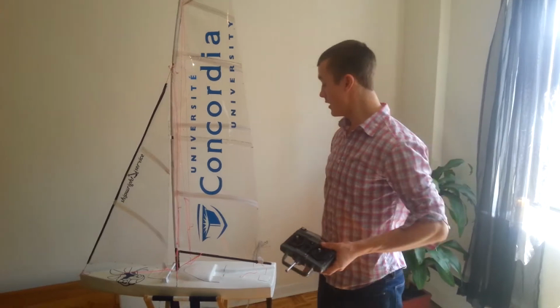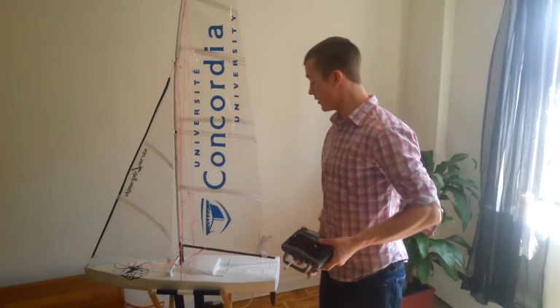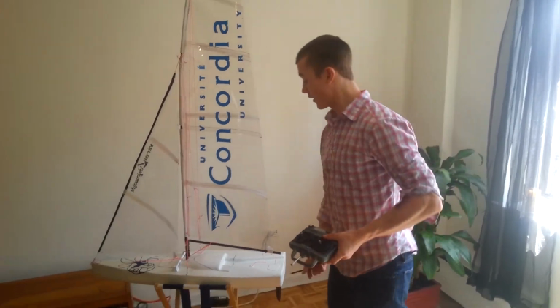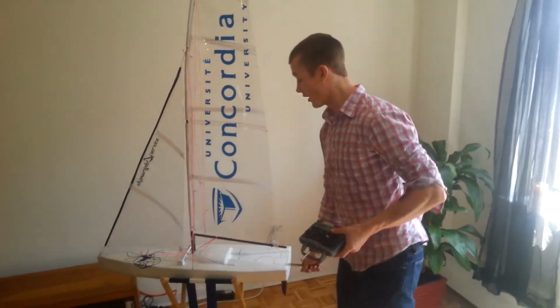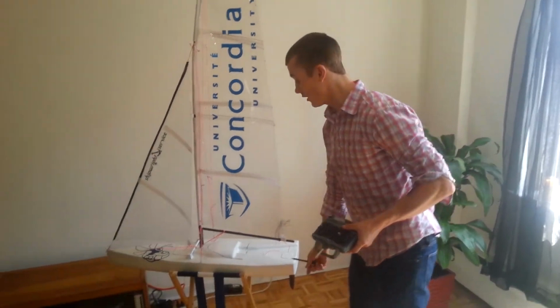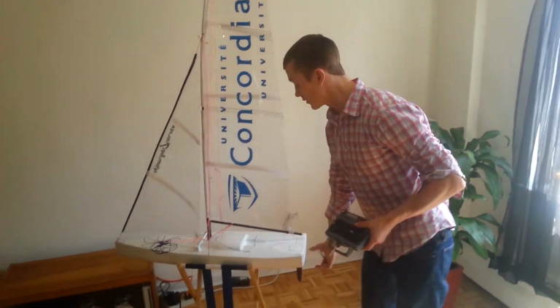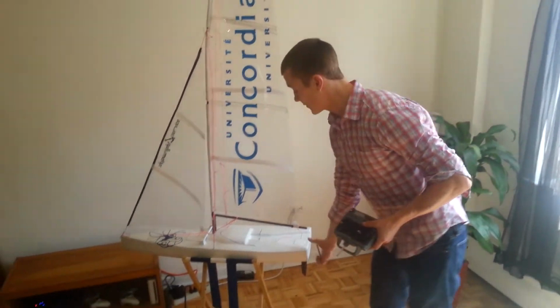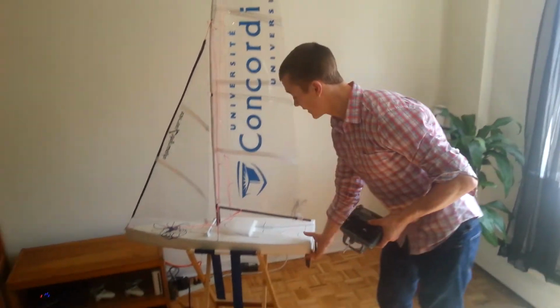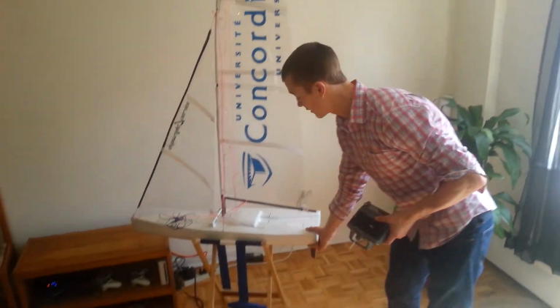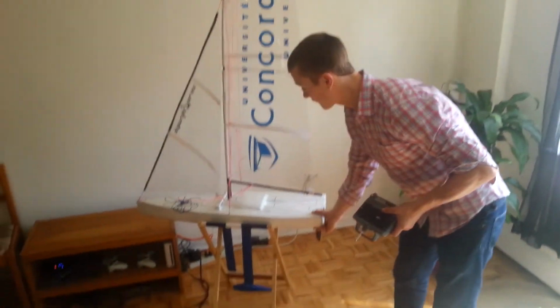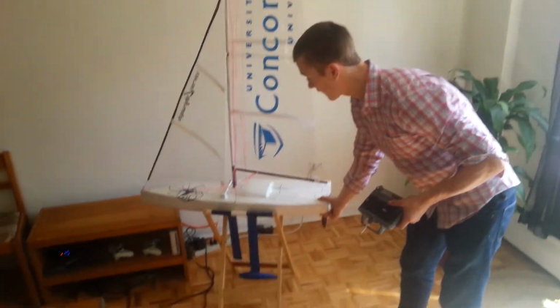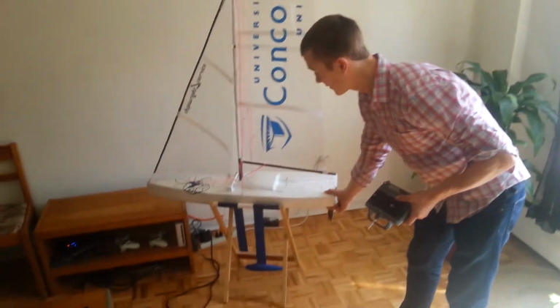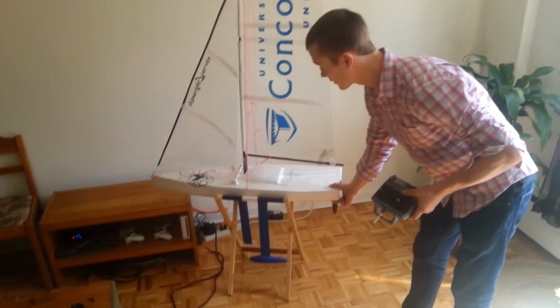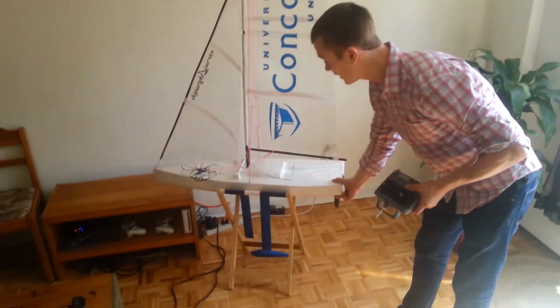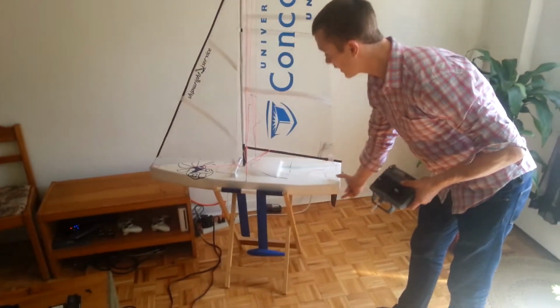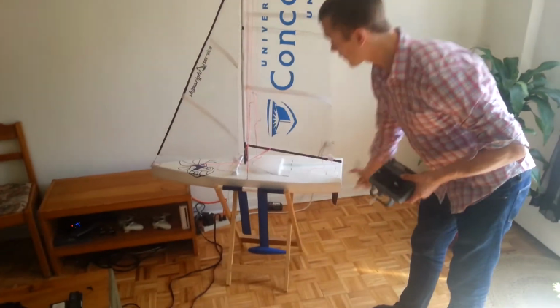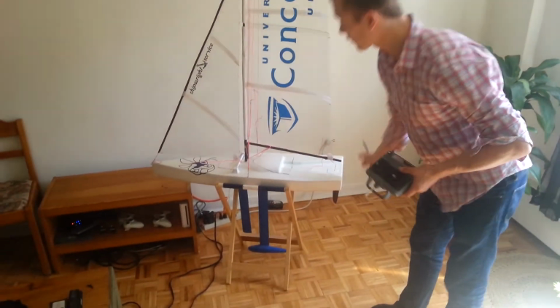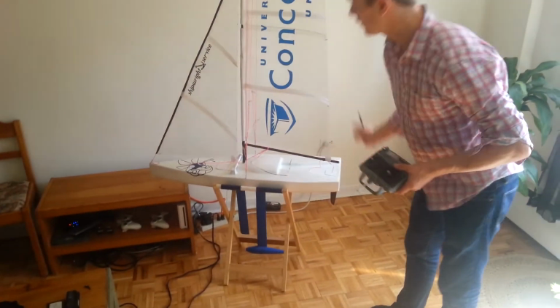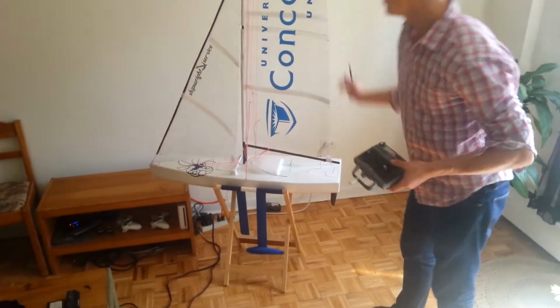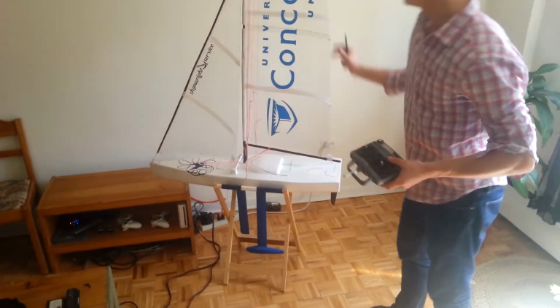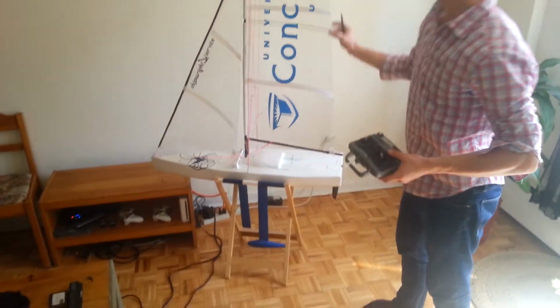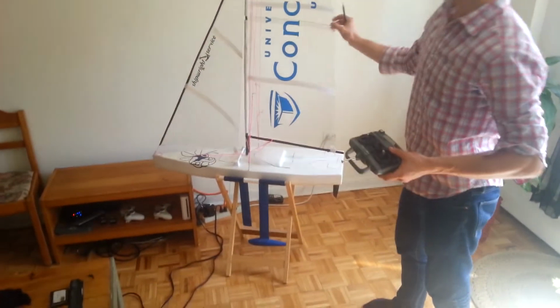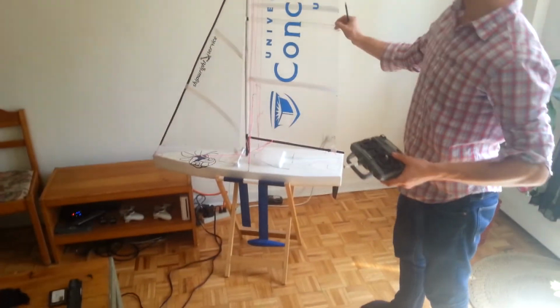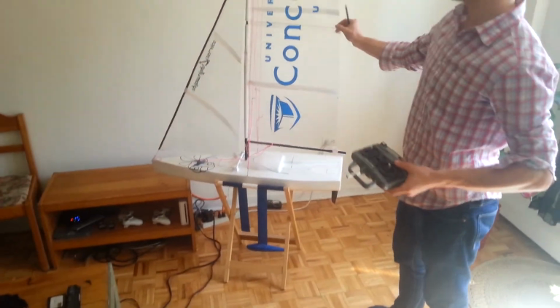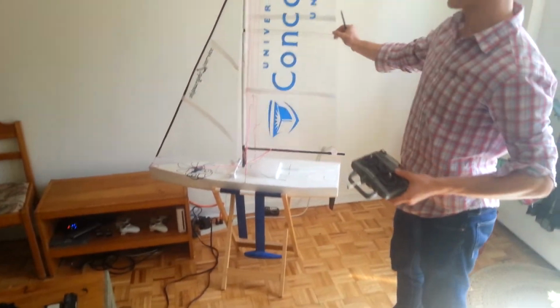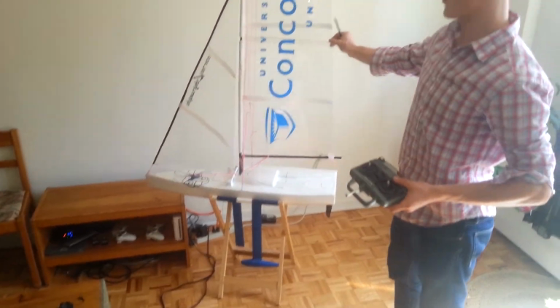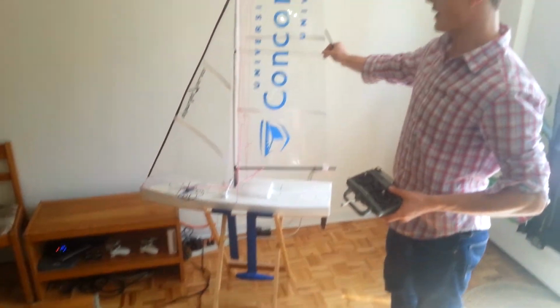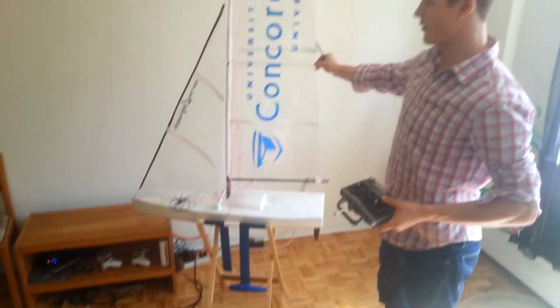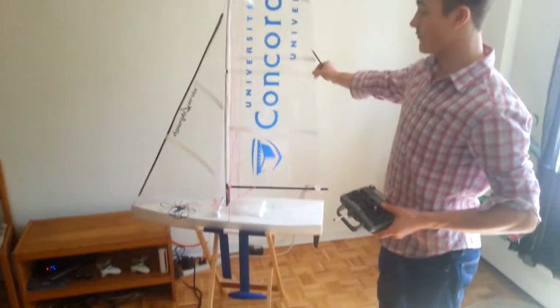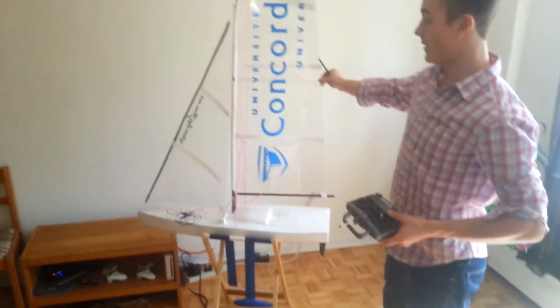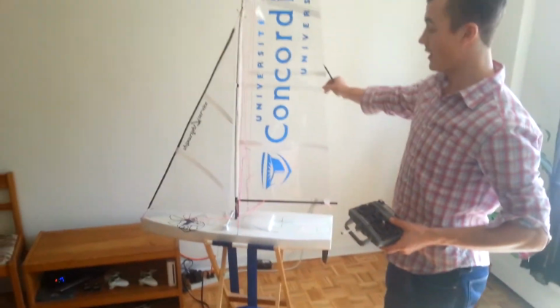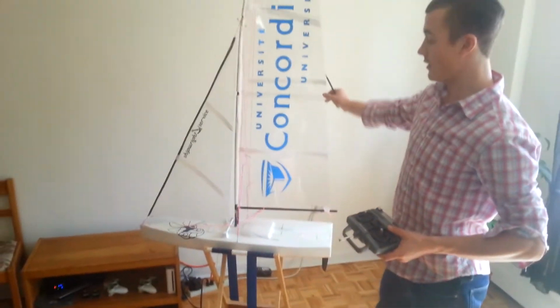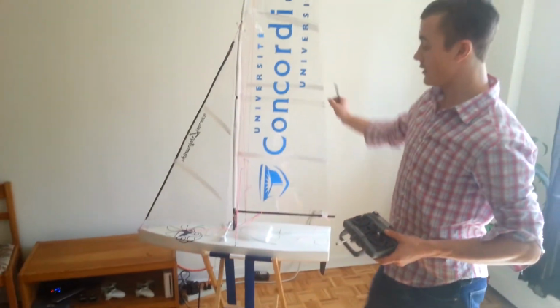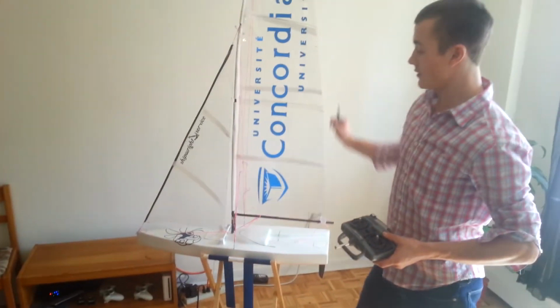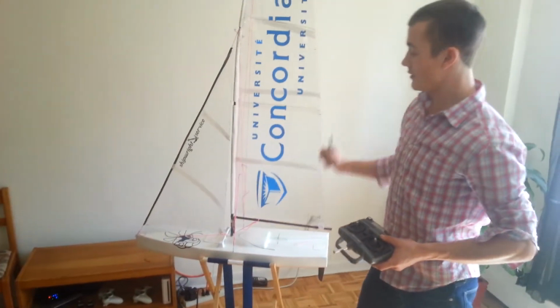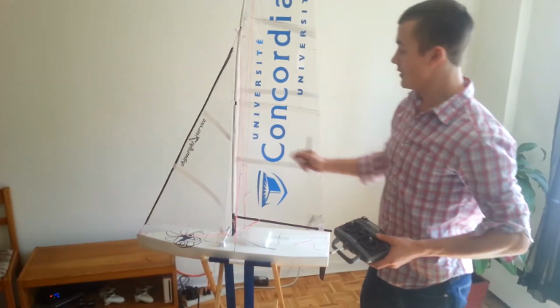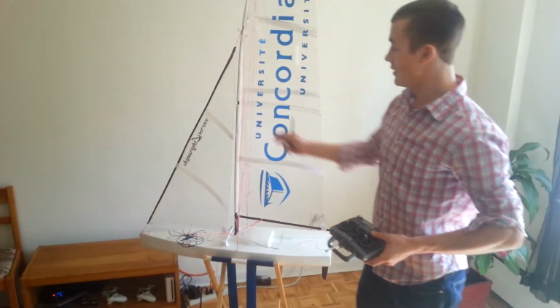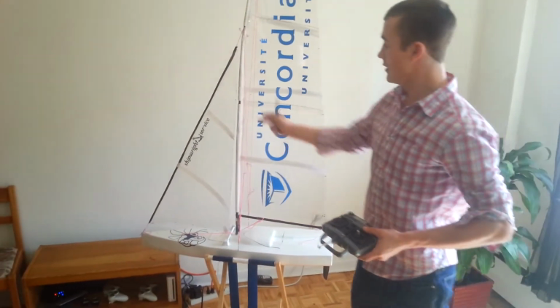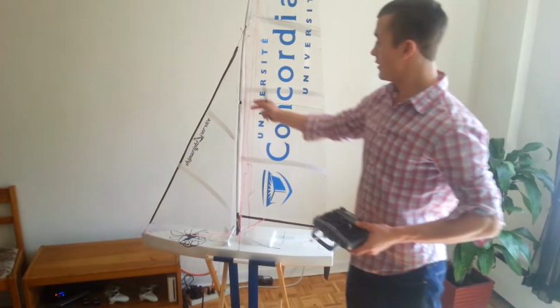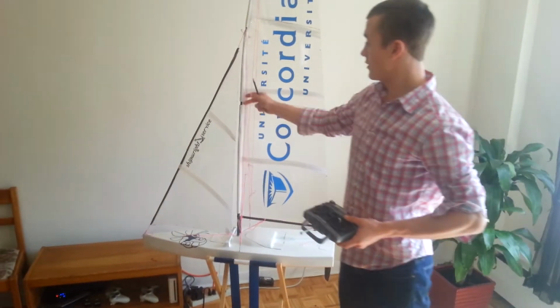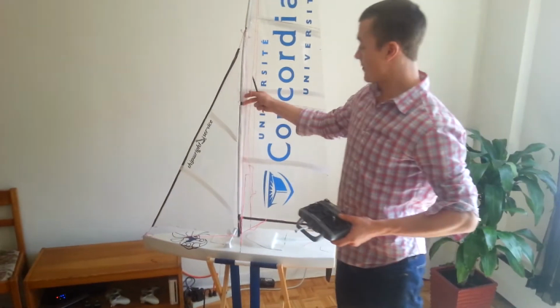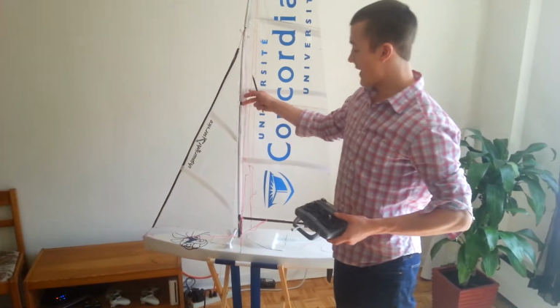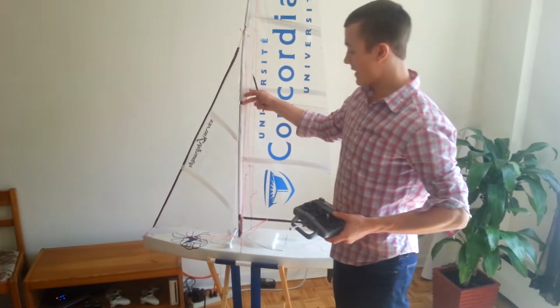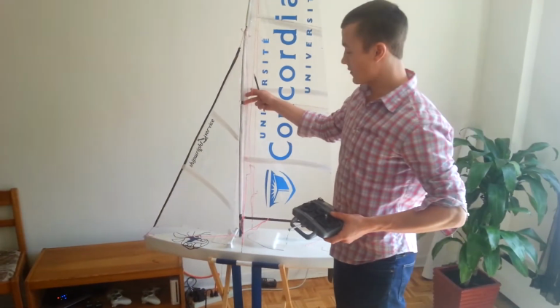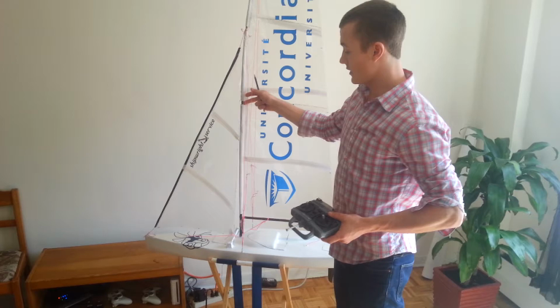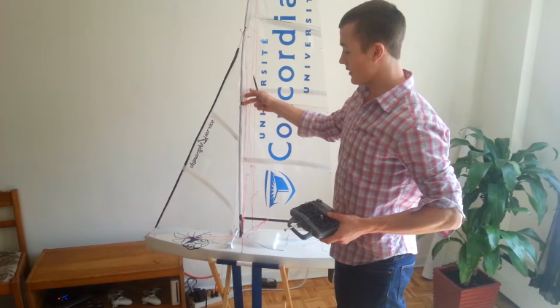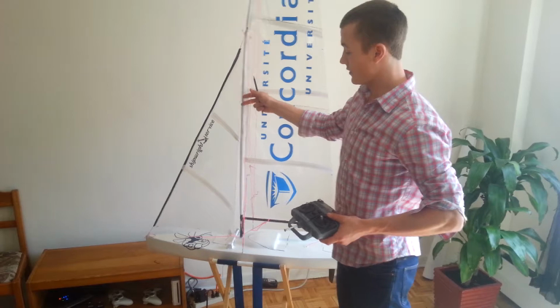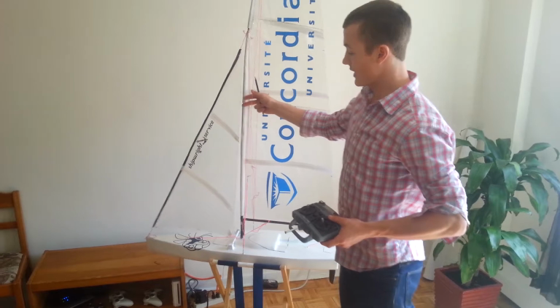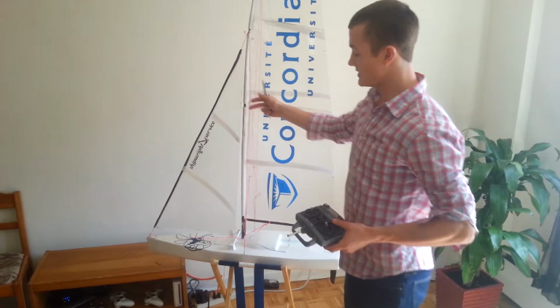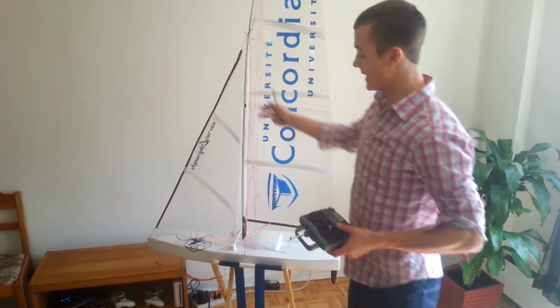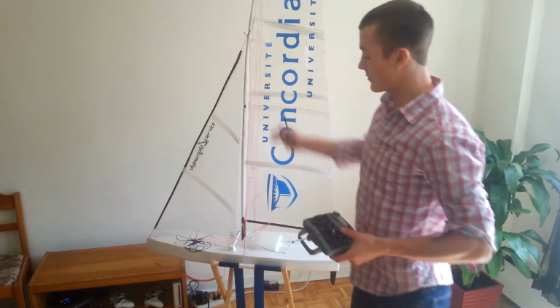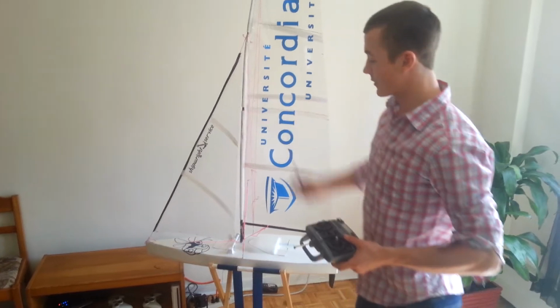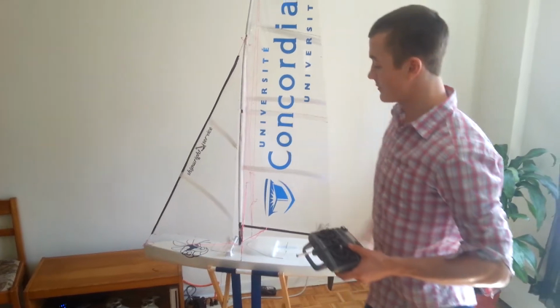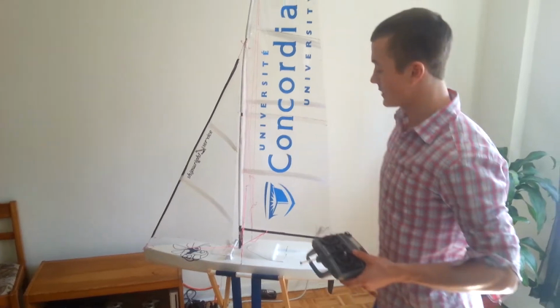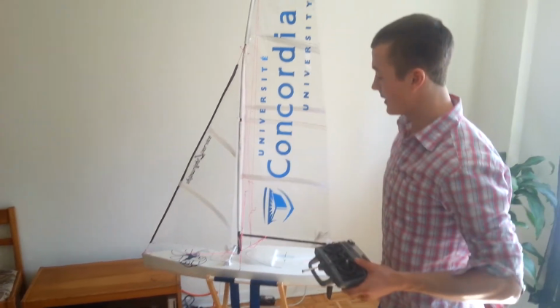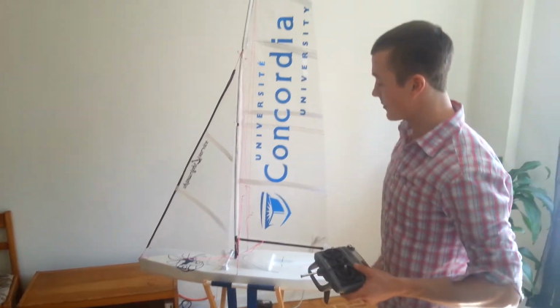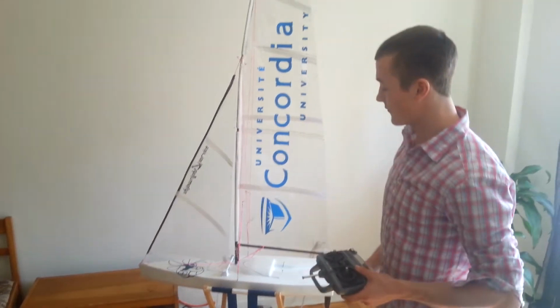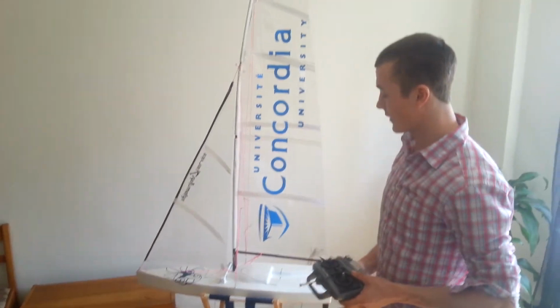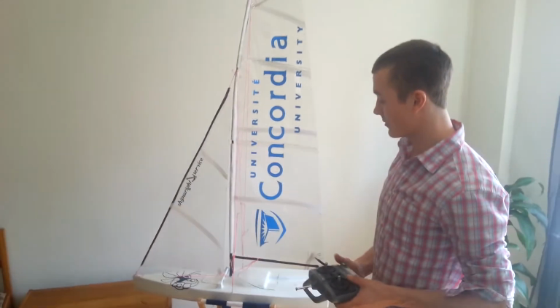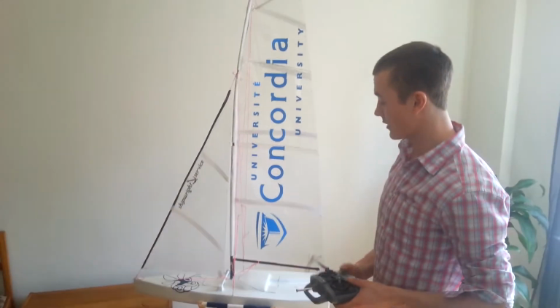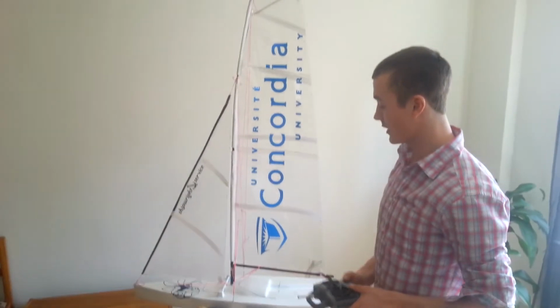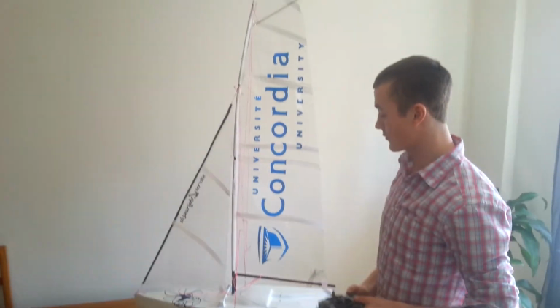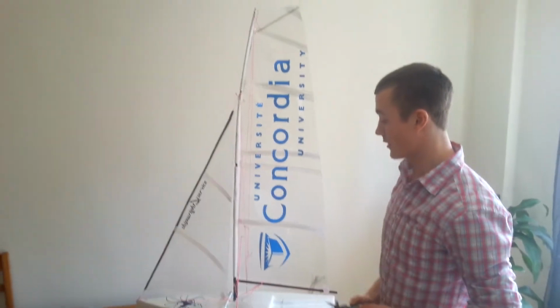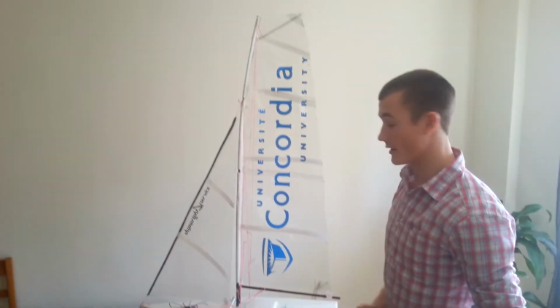The hull is made out of fiberglass. The sails are made out of mylar. The mast is a tapered fiberglass rod.